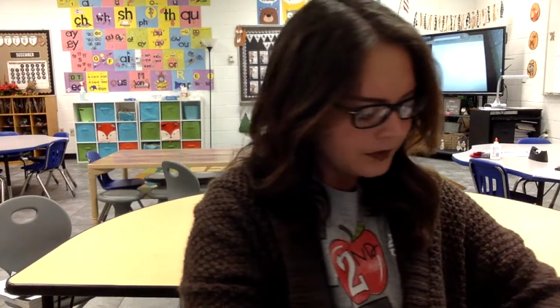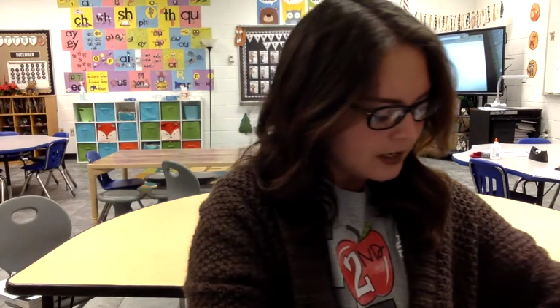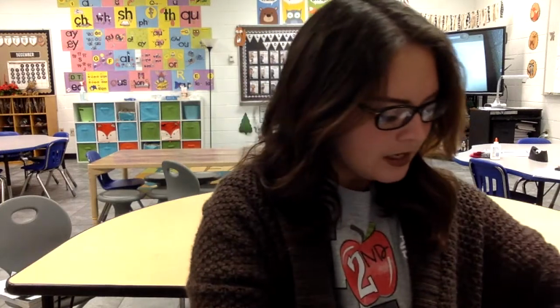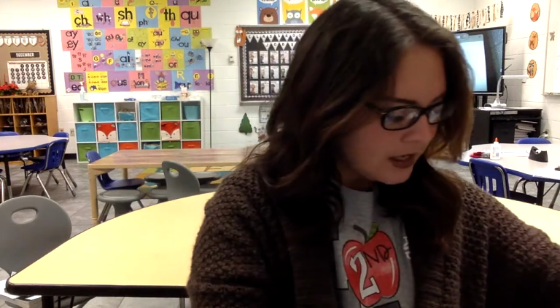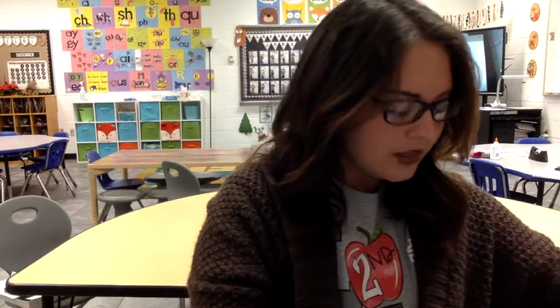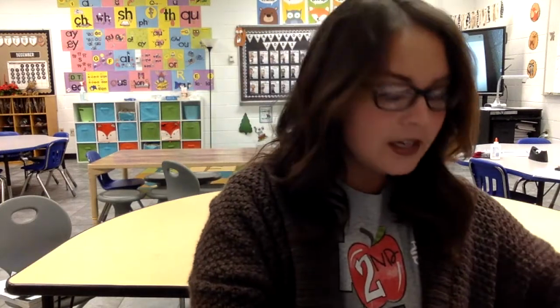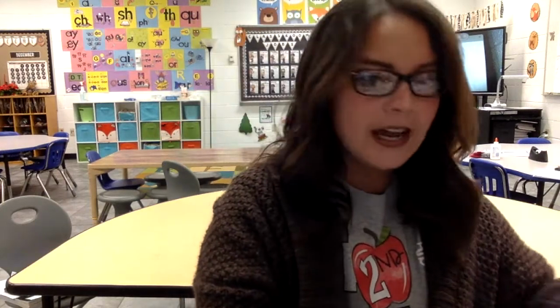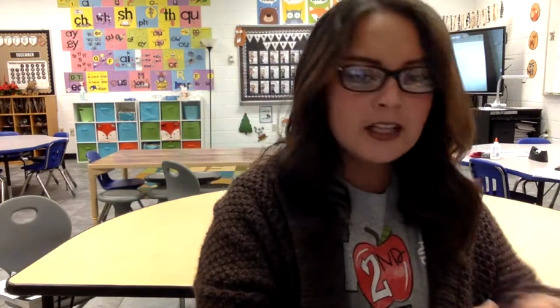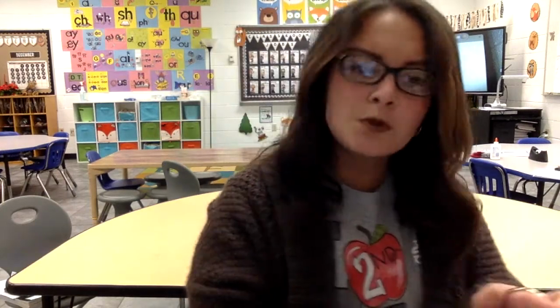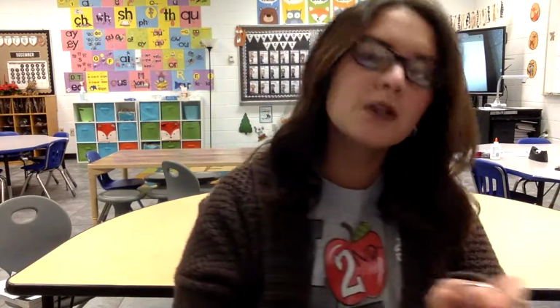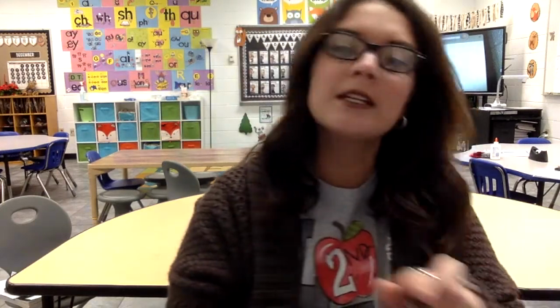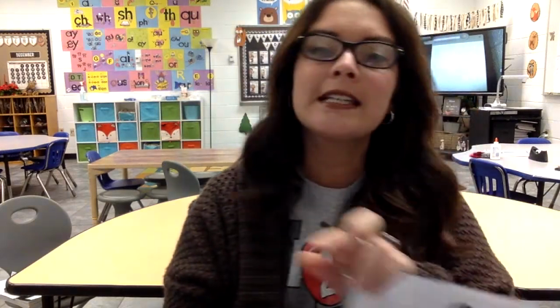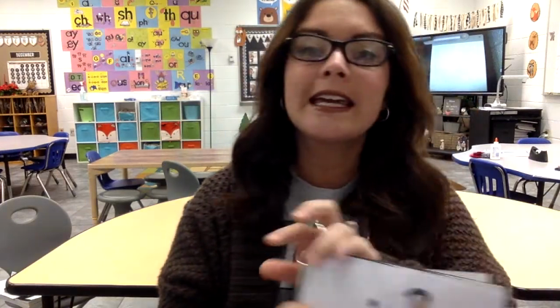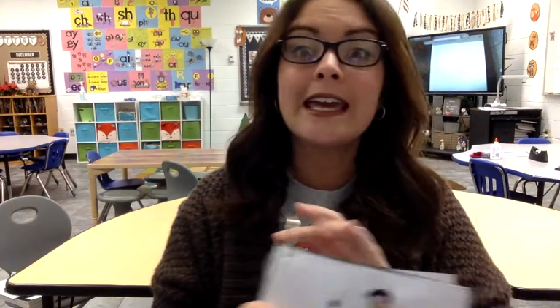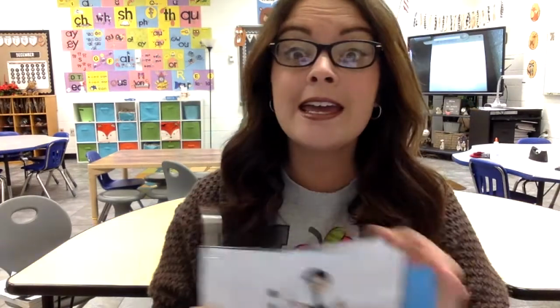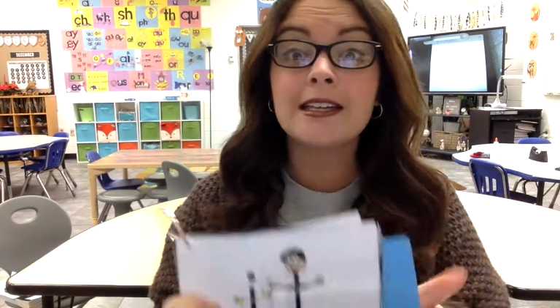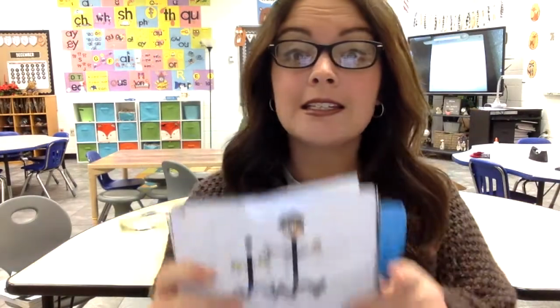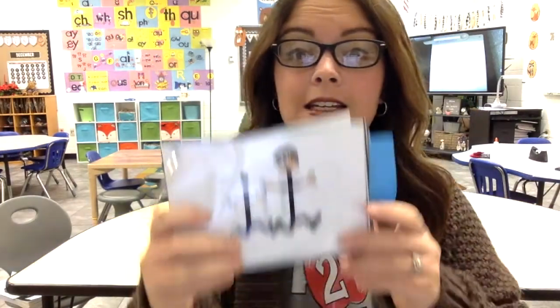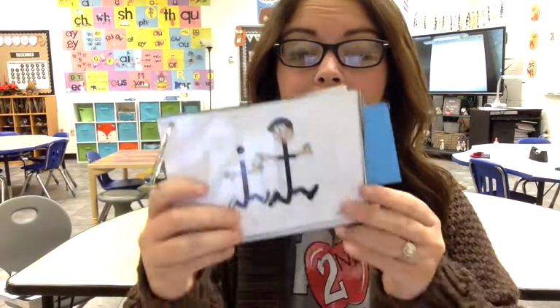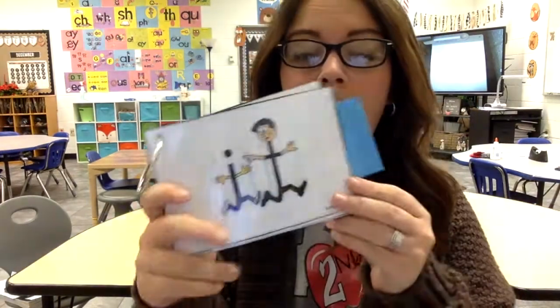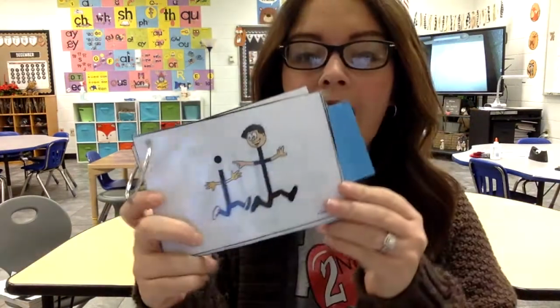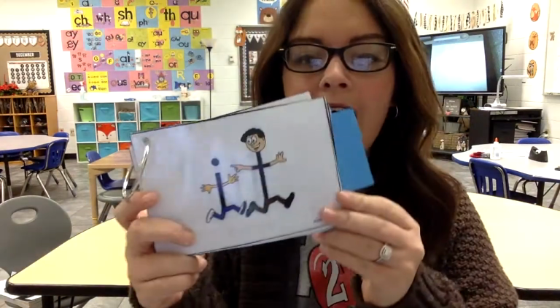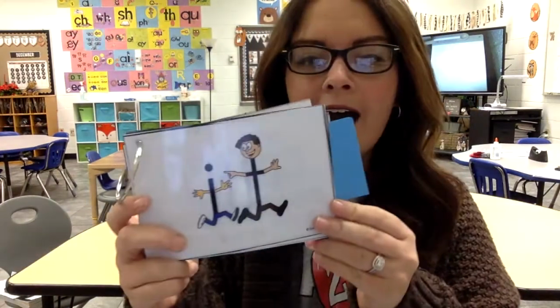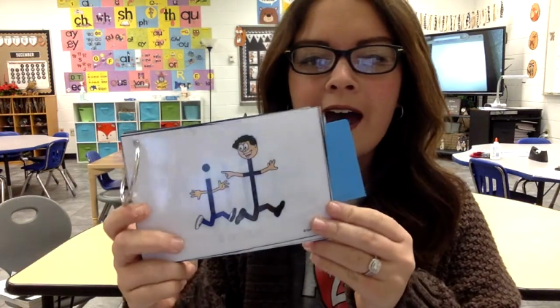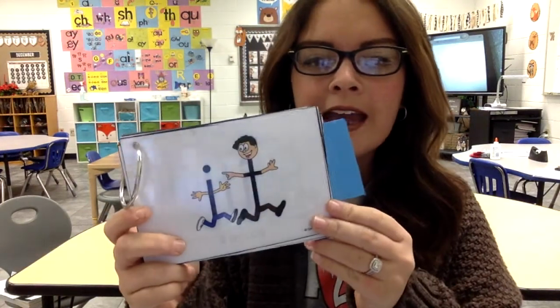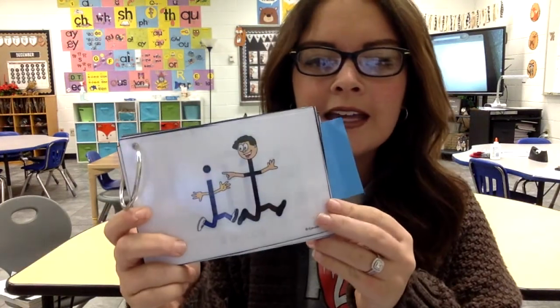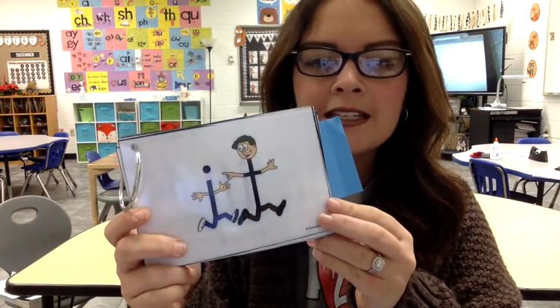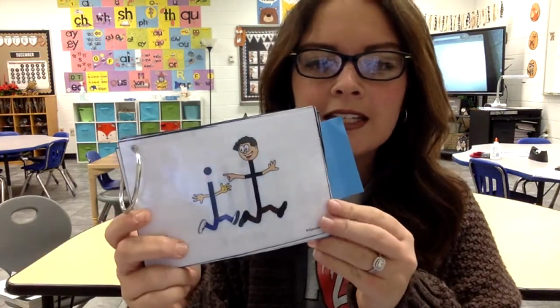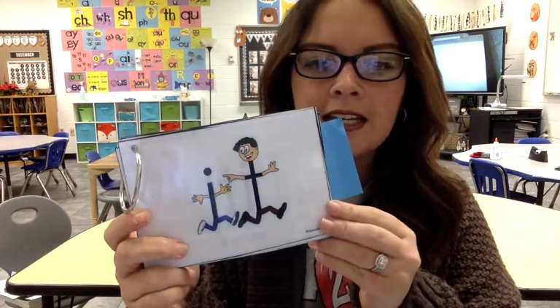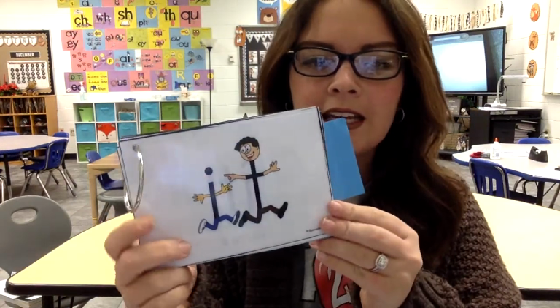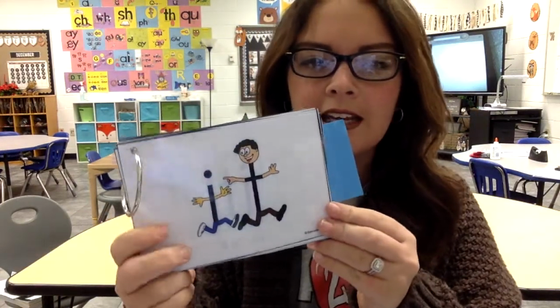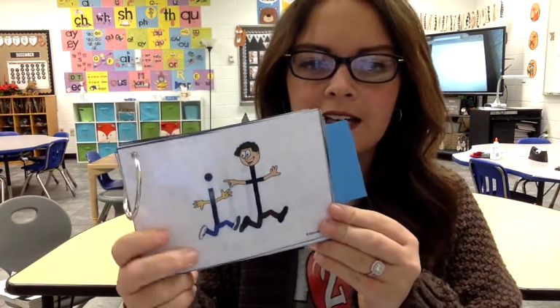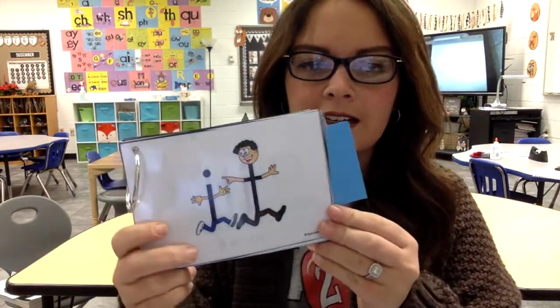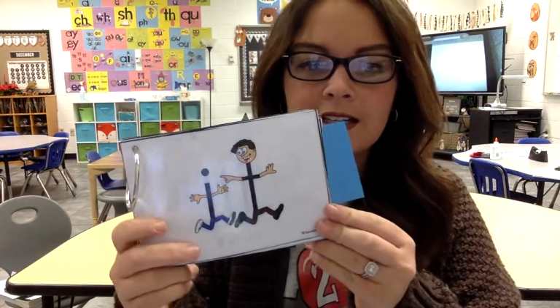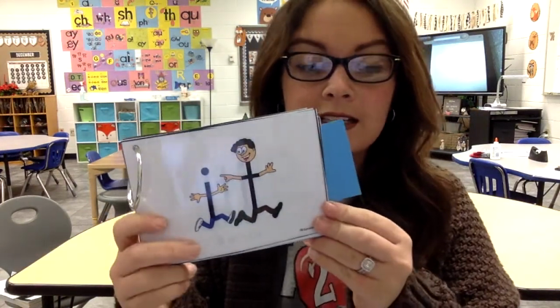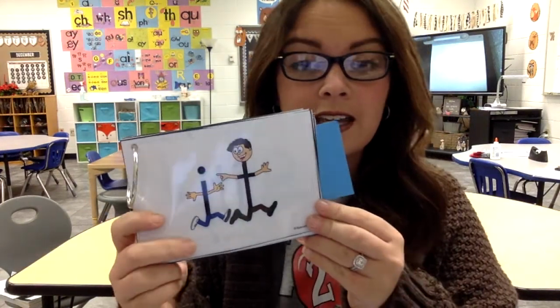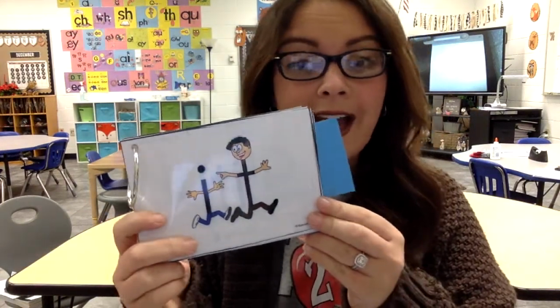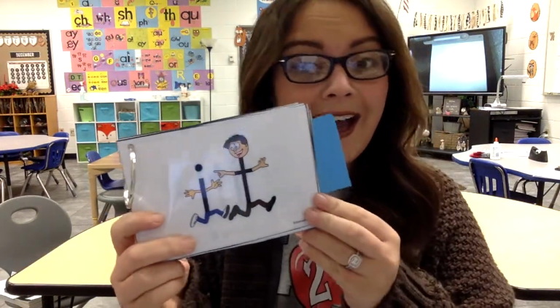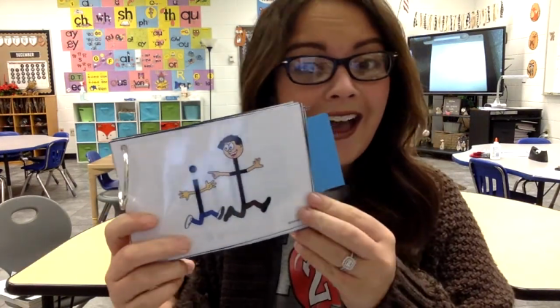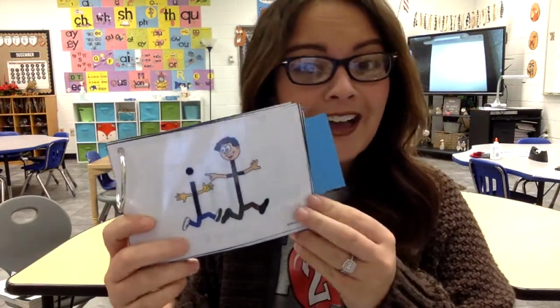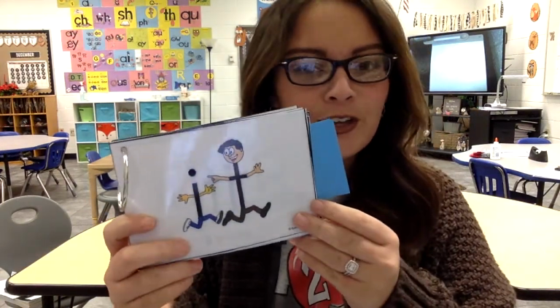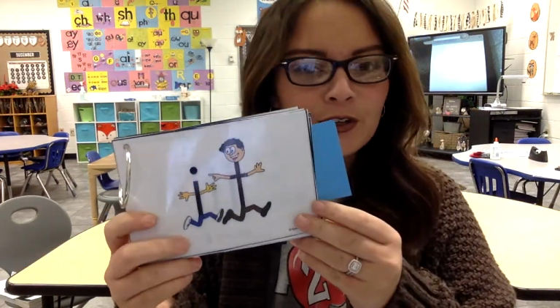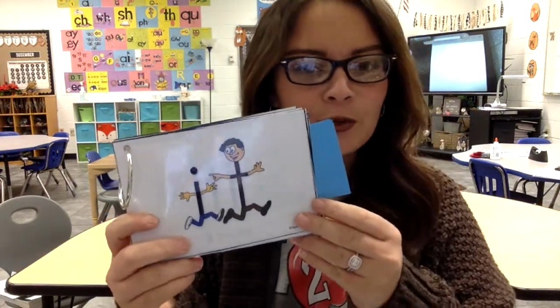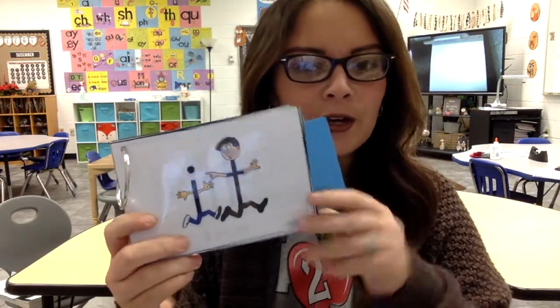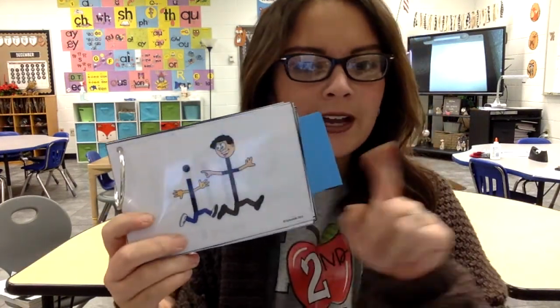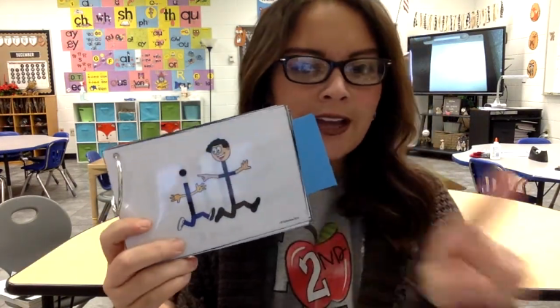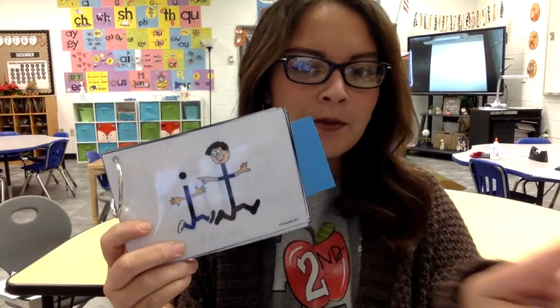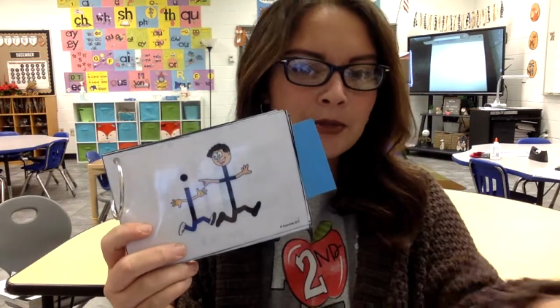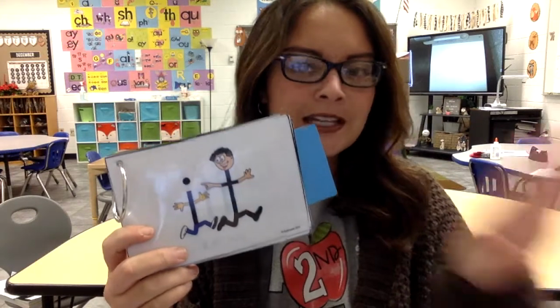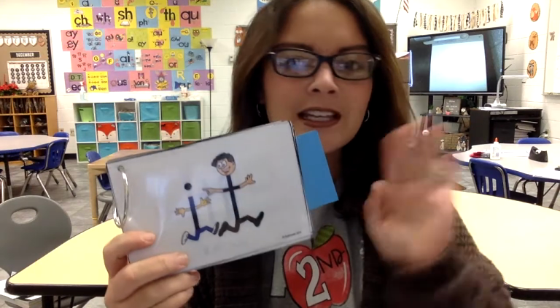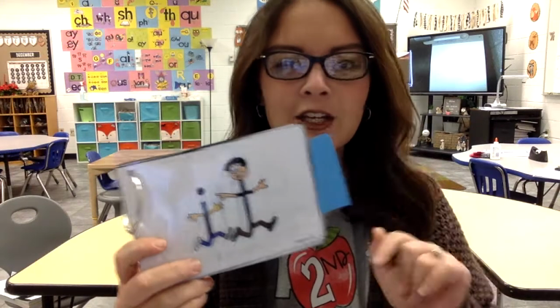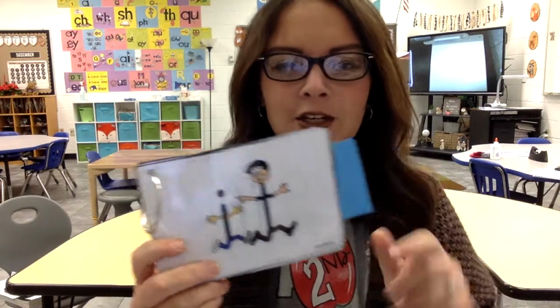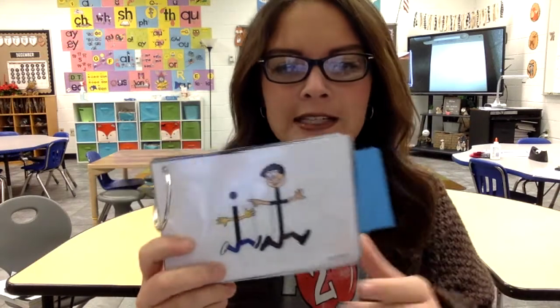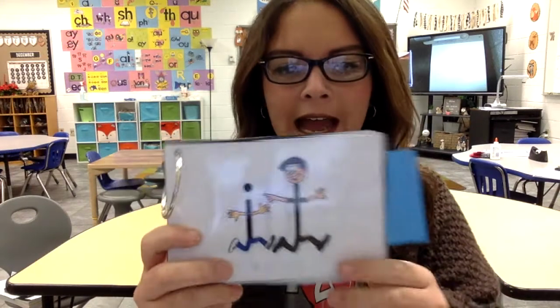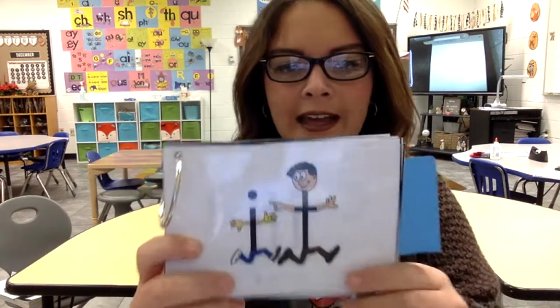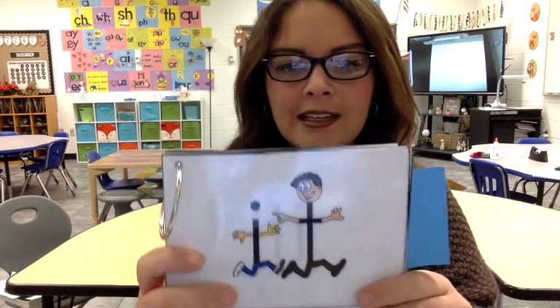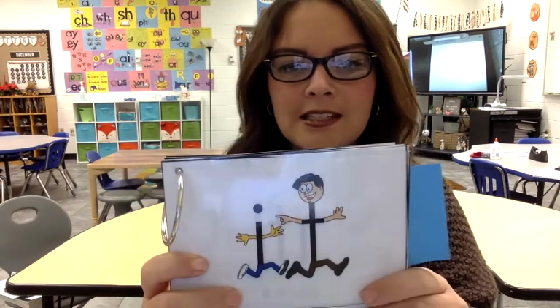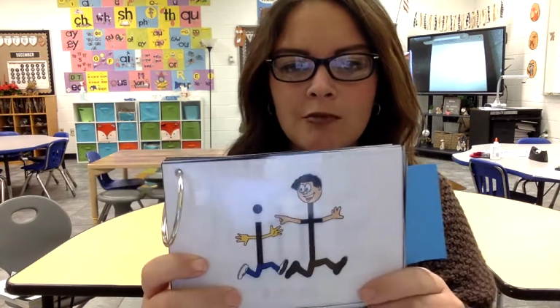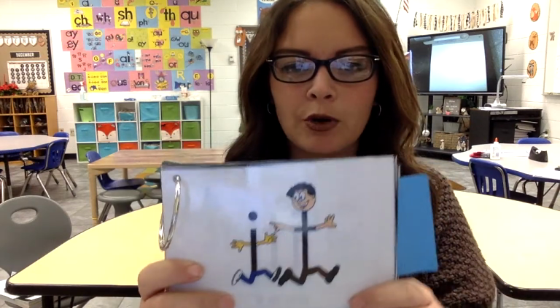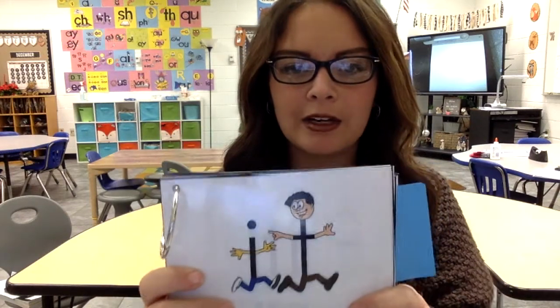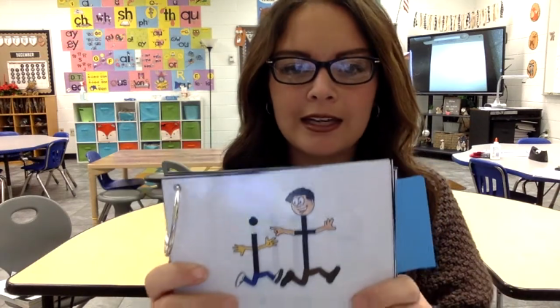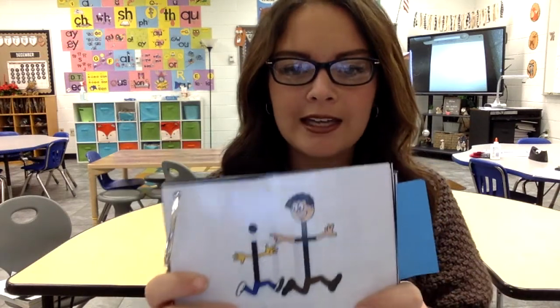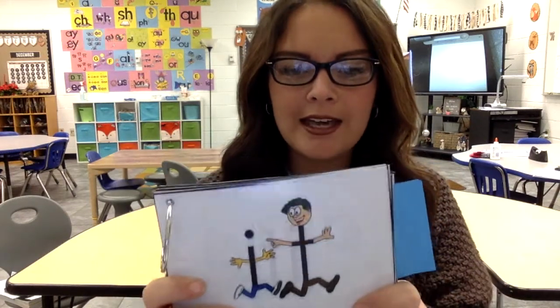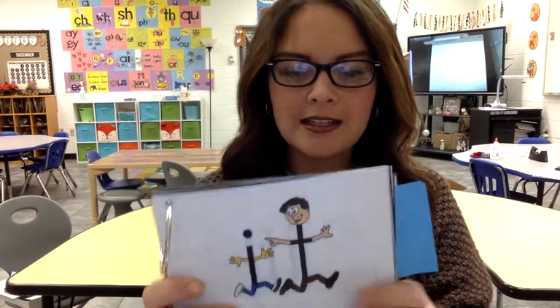The next word is 'it,' I-T. Tag — you're it. Pretend like you're tagging someone: it.